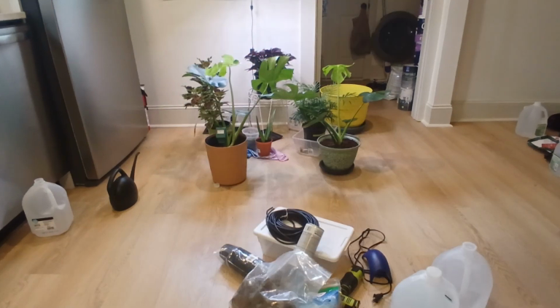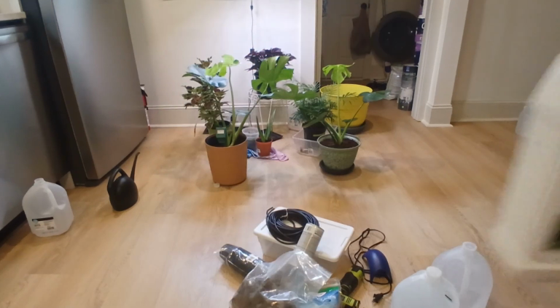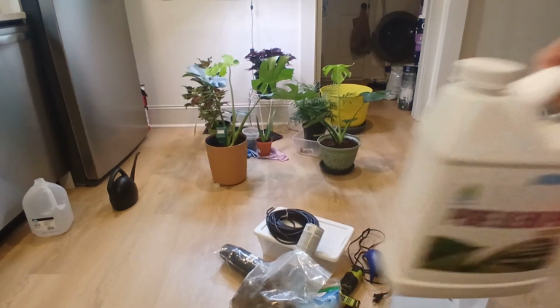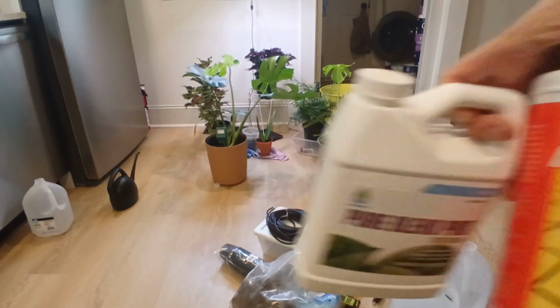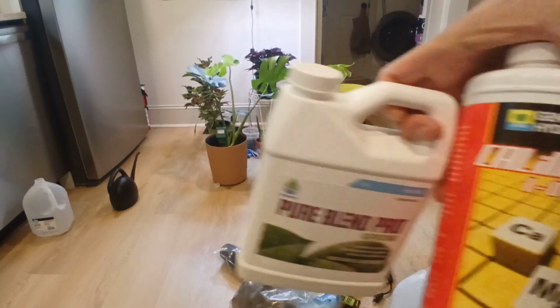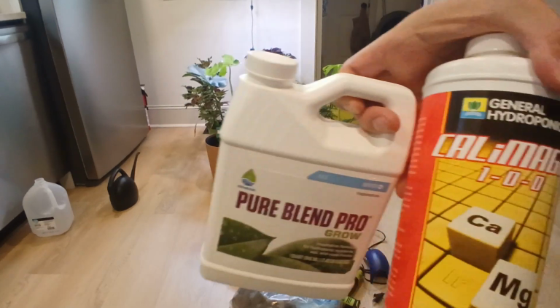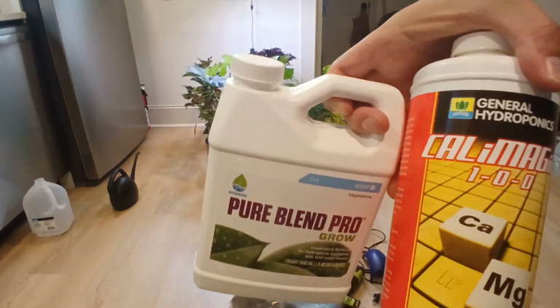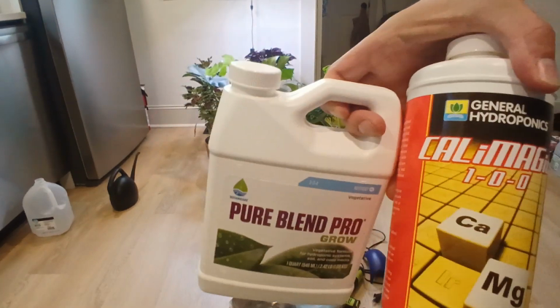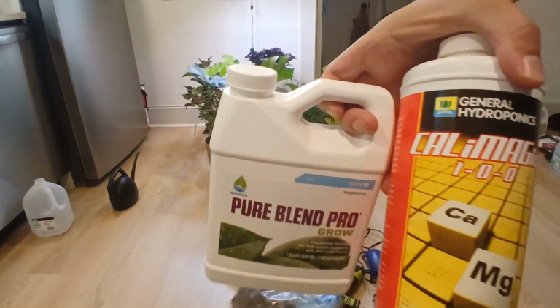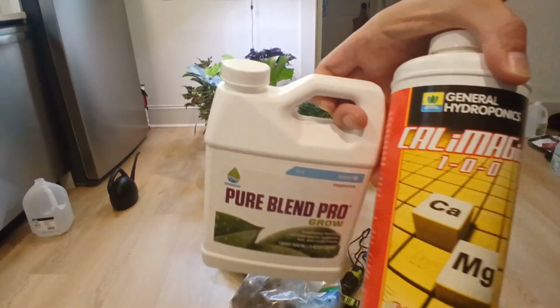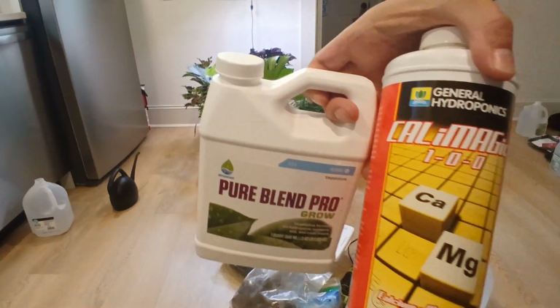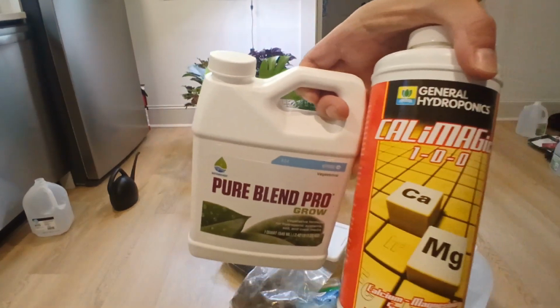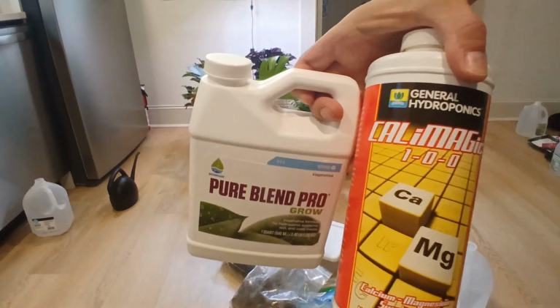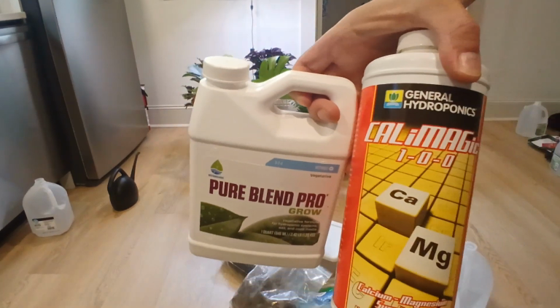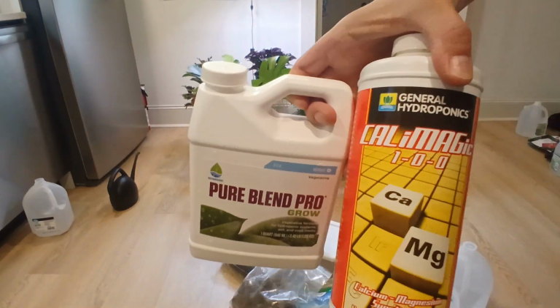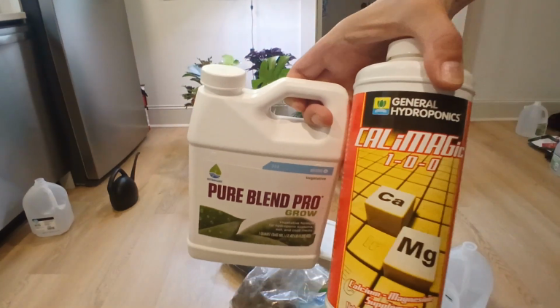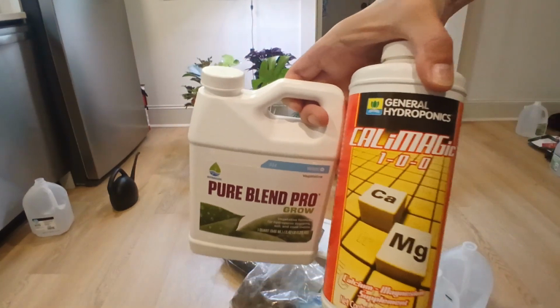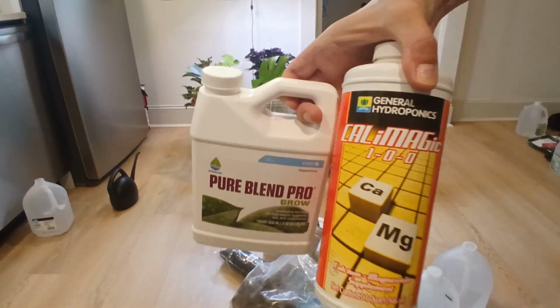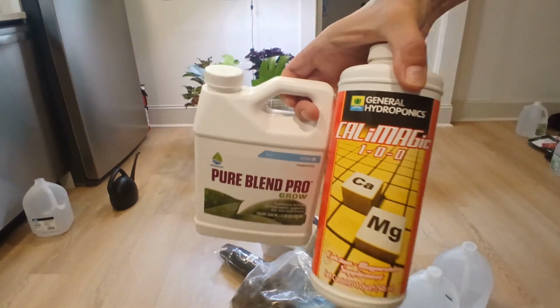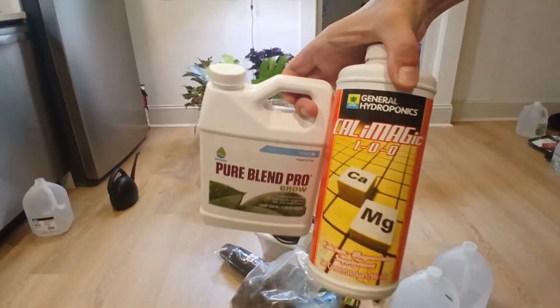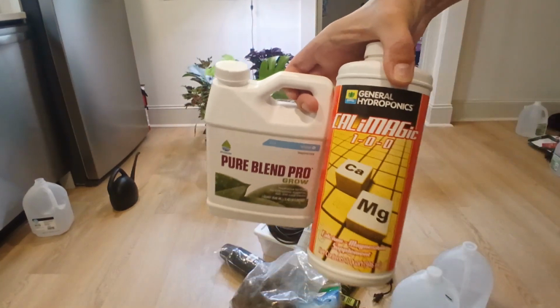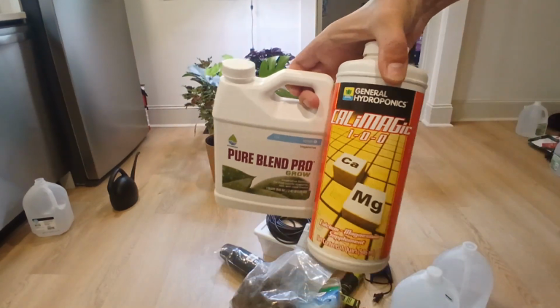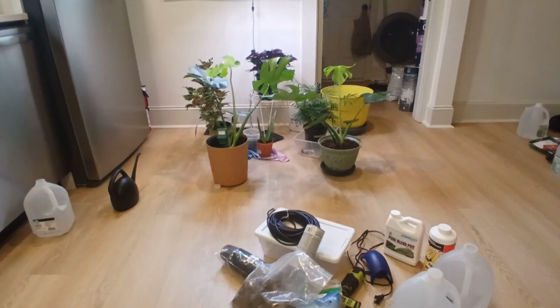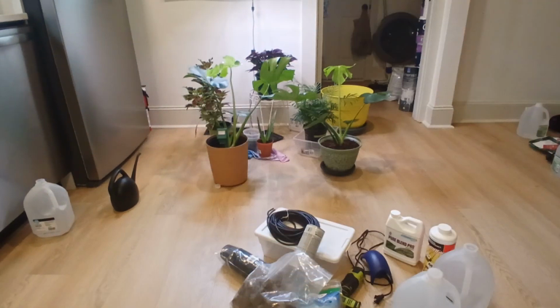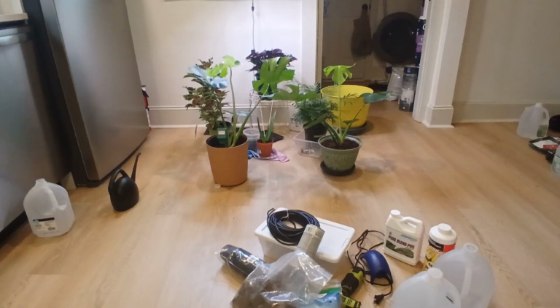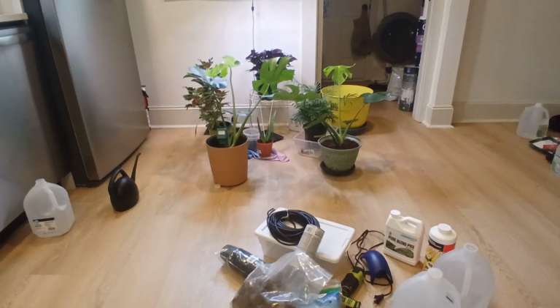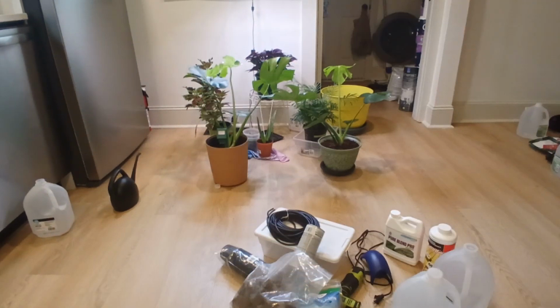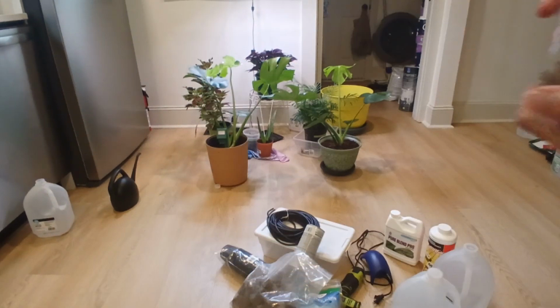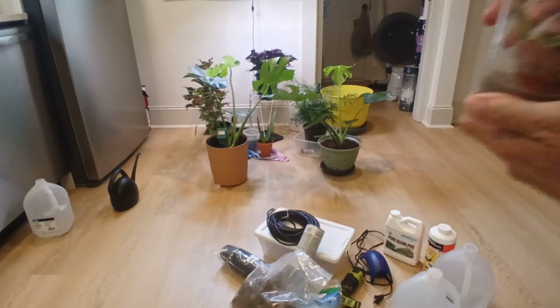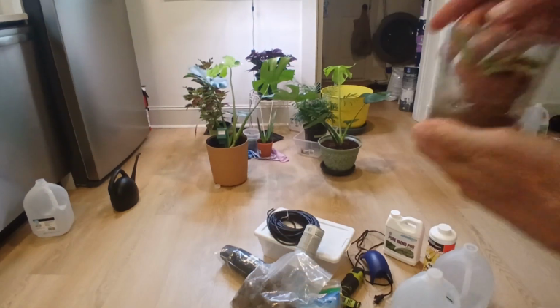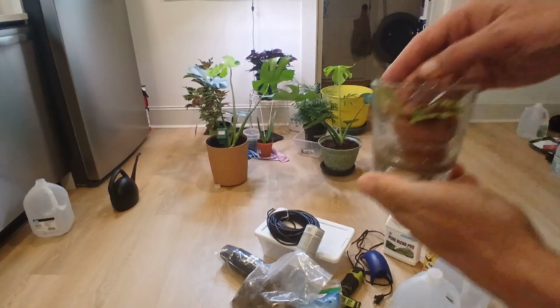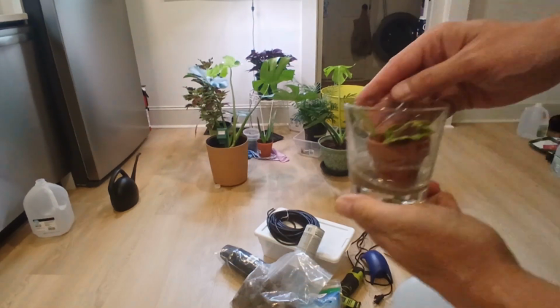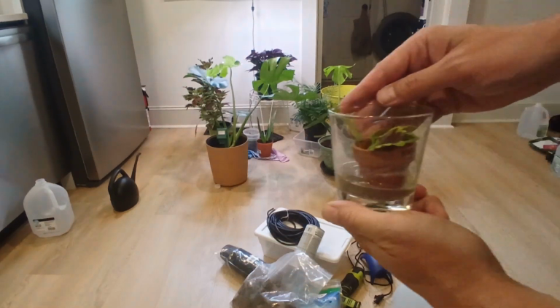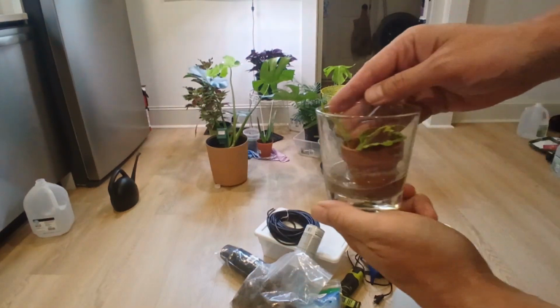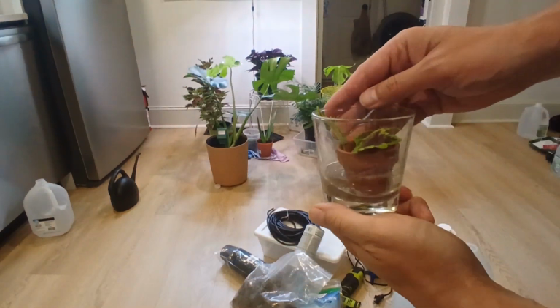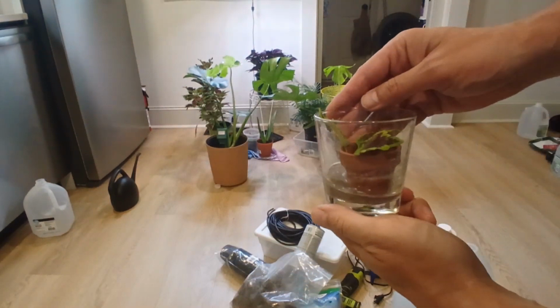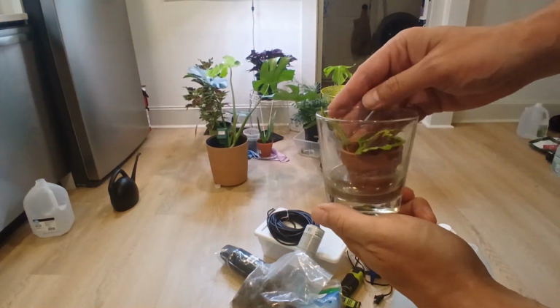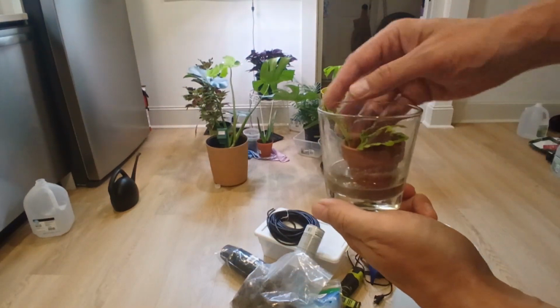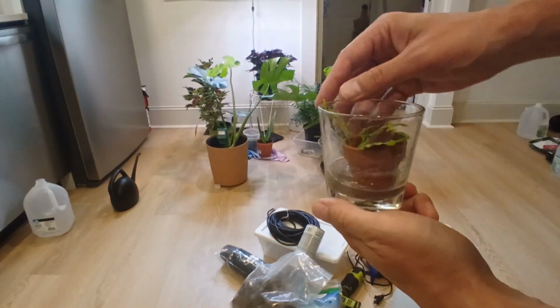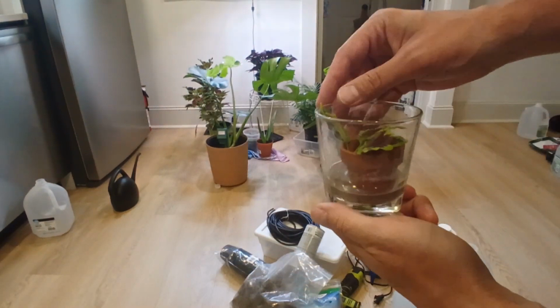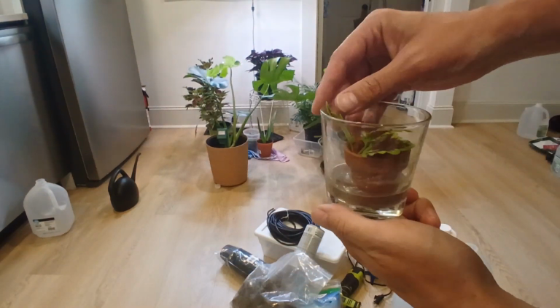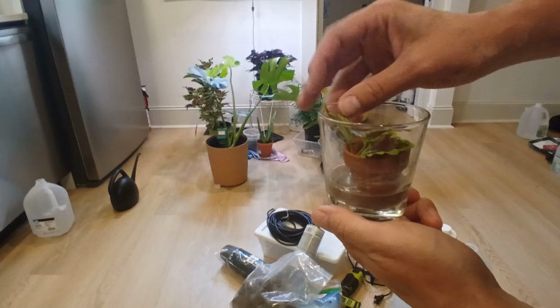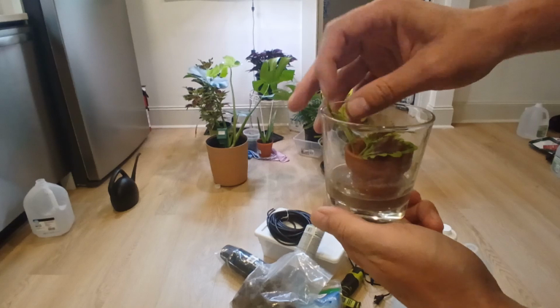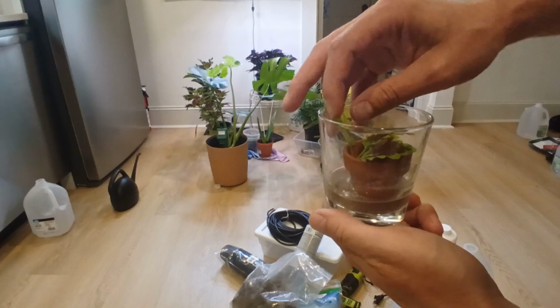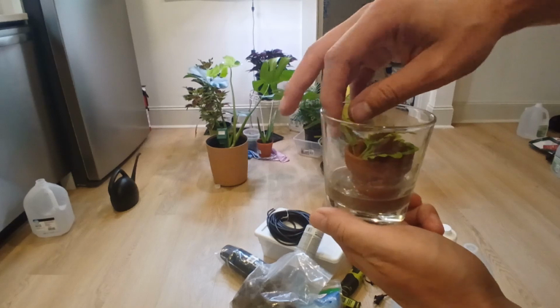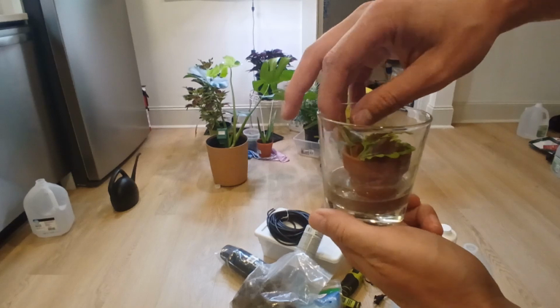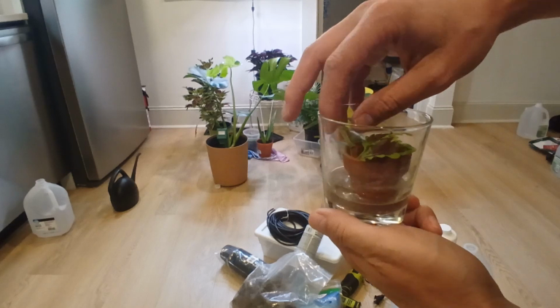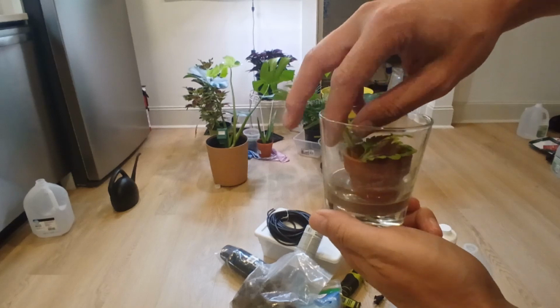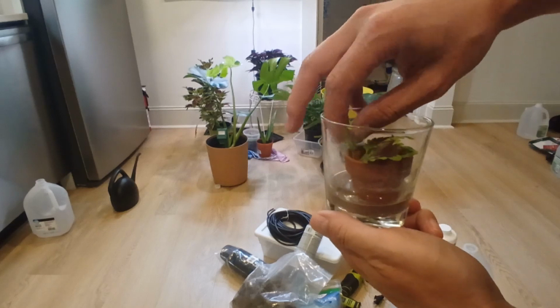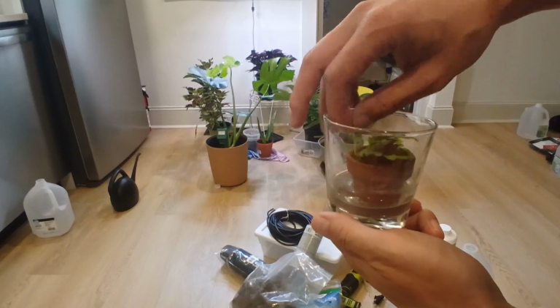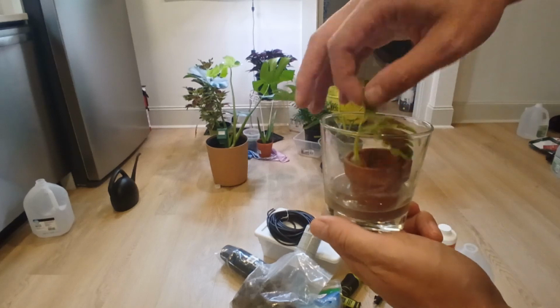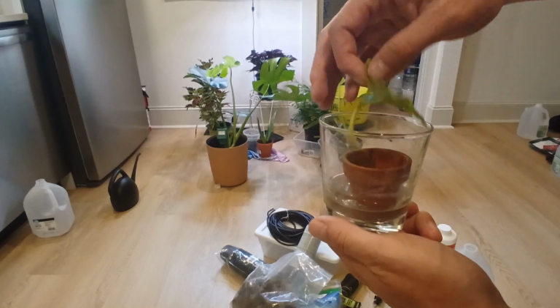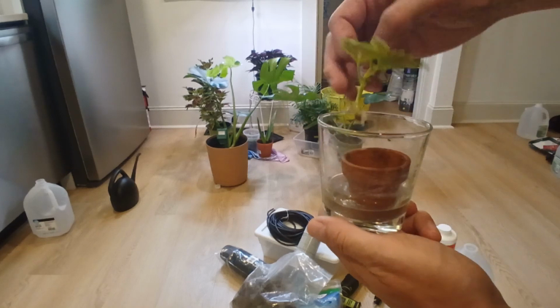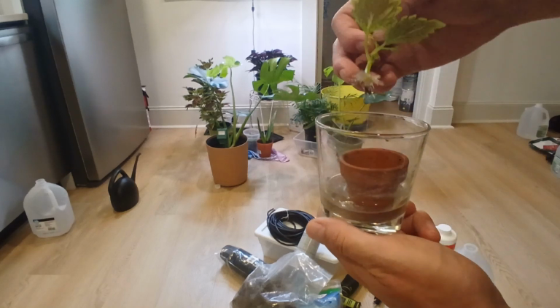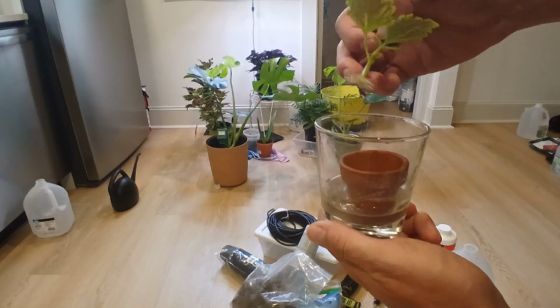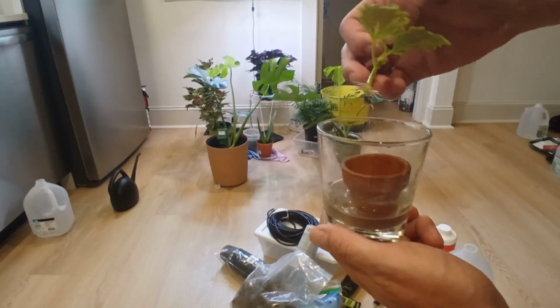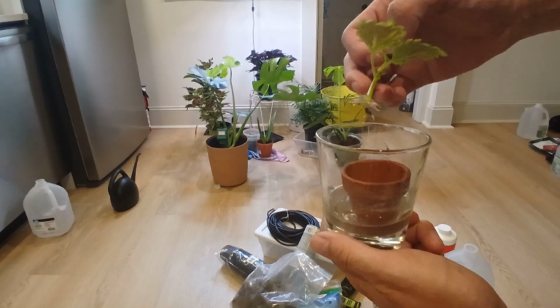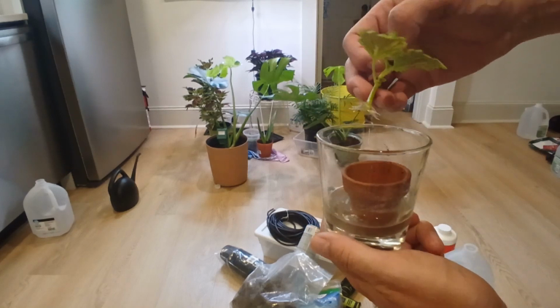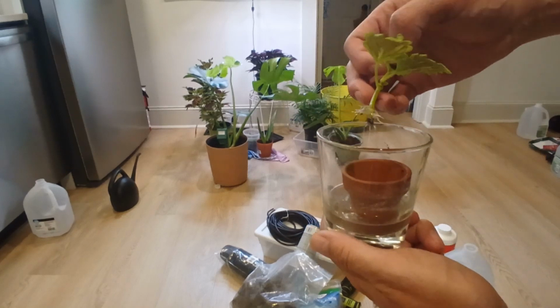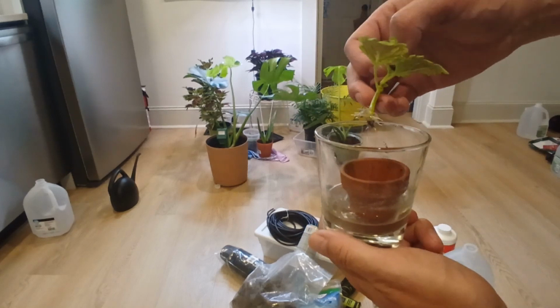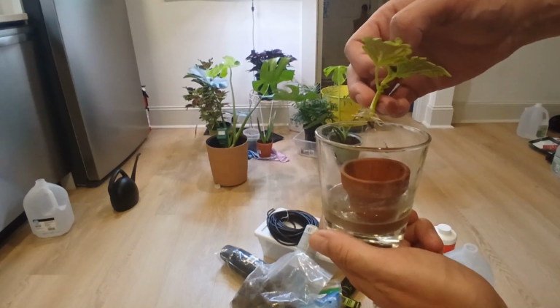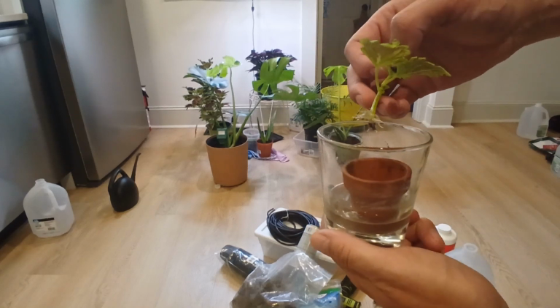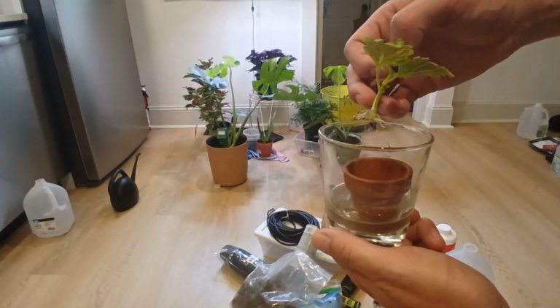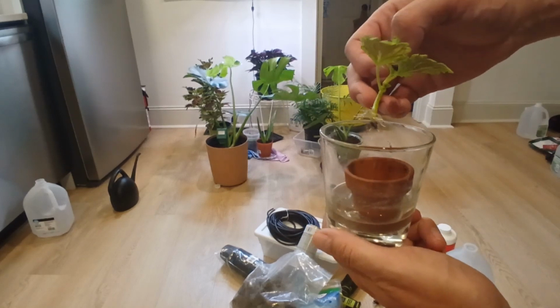And also nutrients. Last but not least, you need a plant or a cutting with roots.